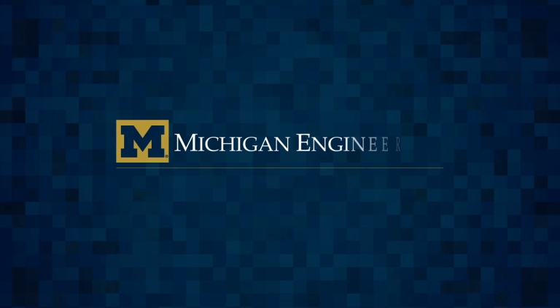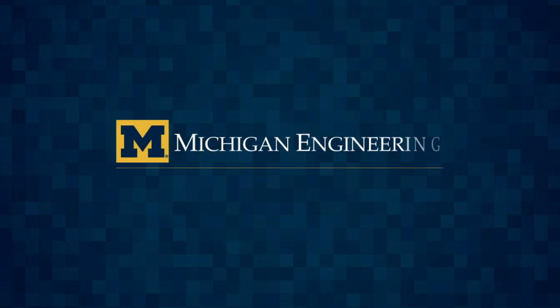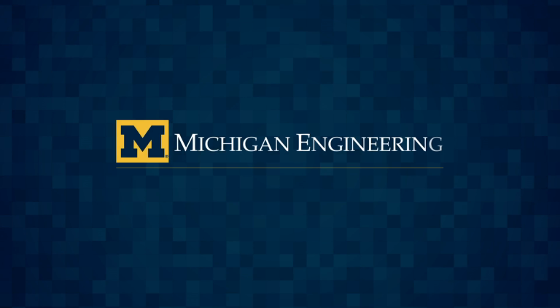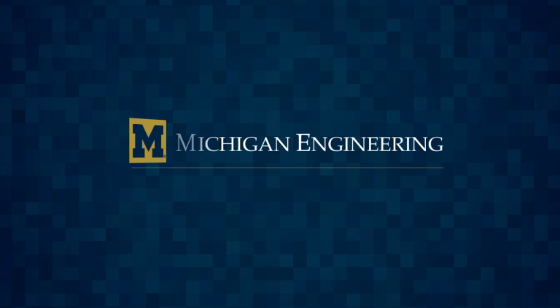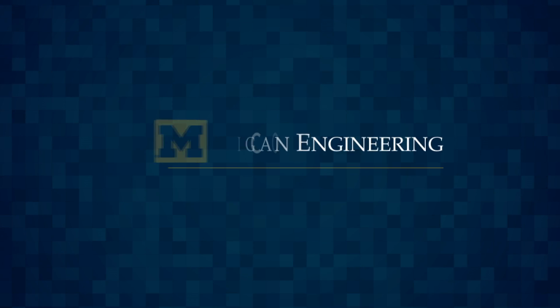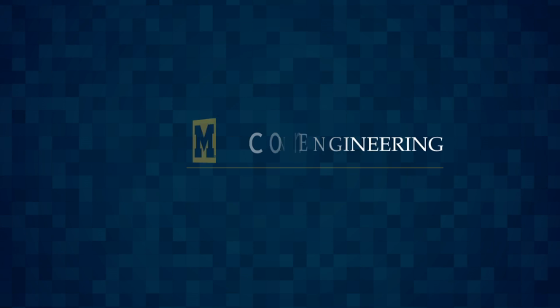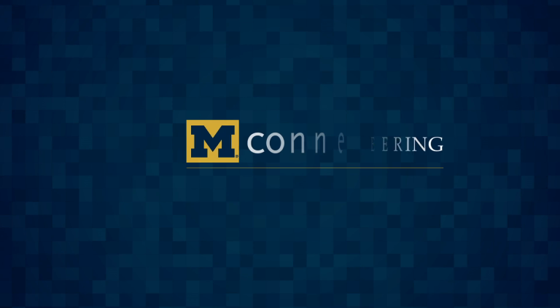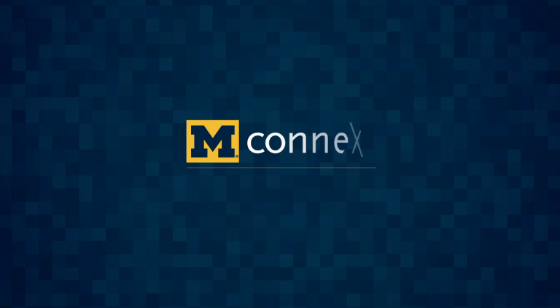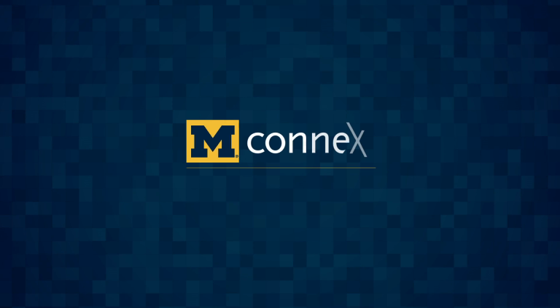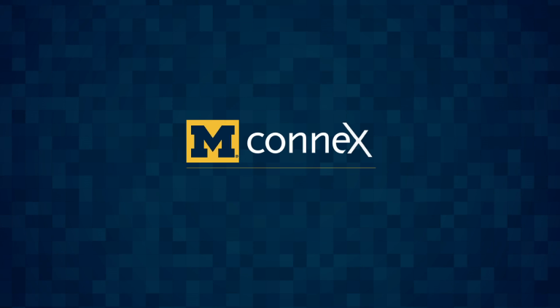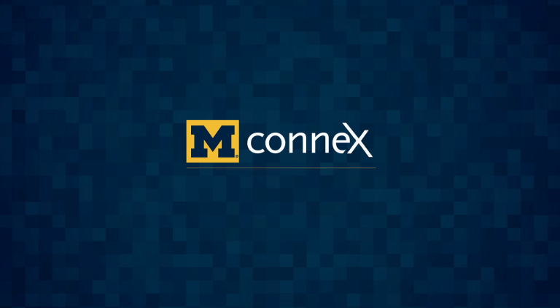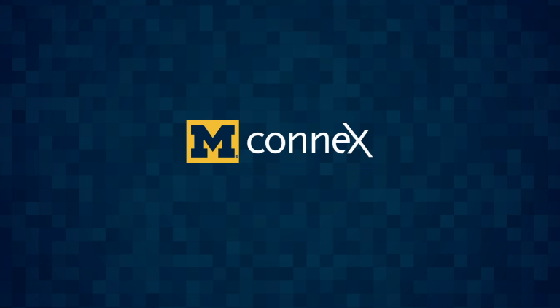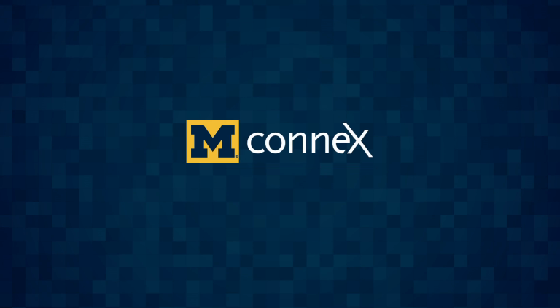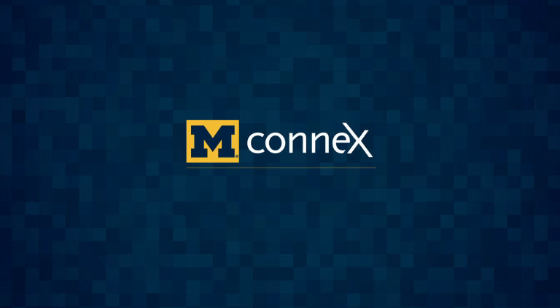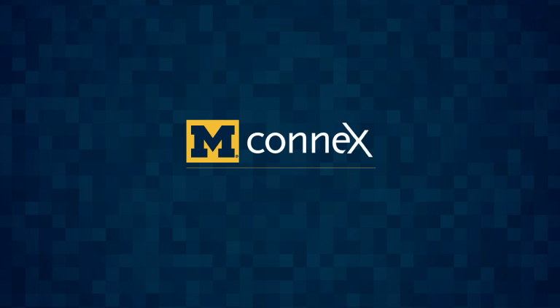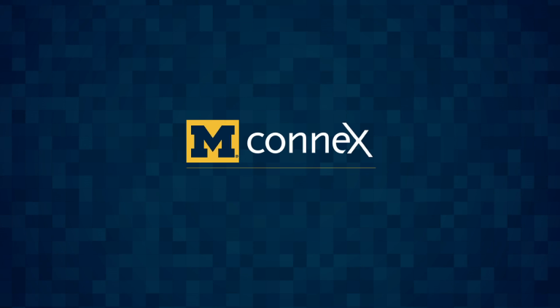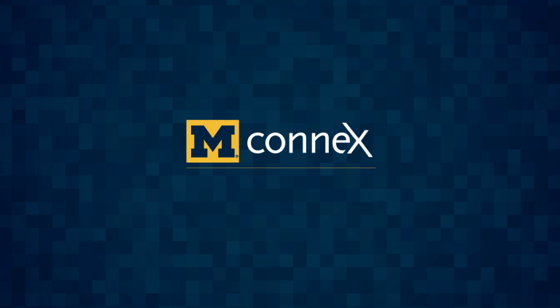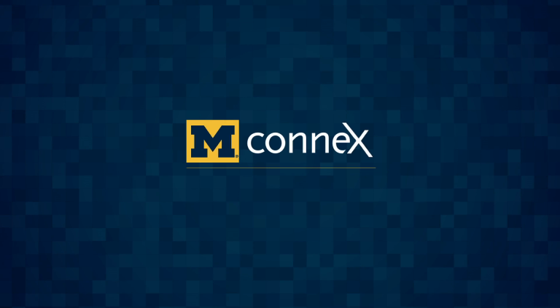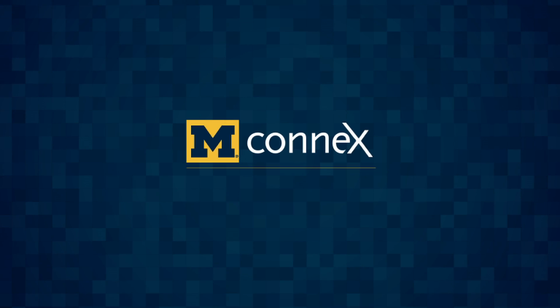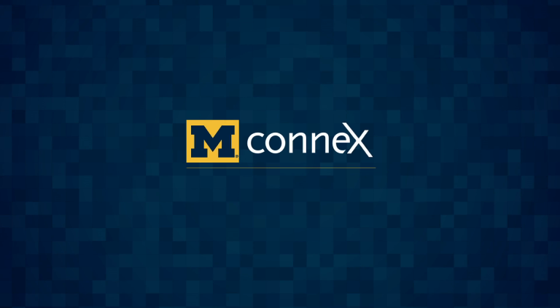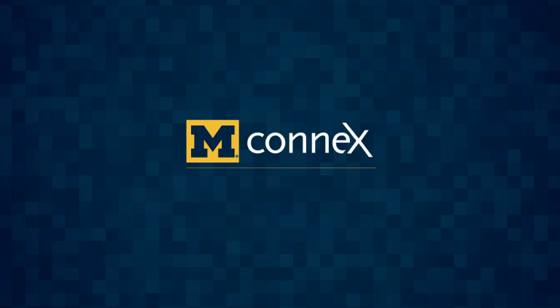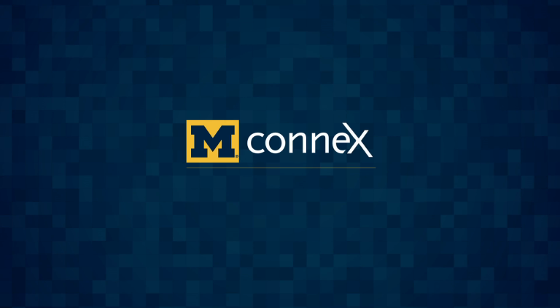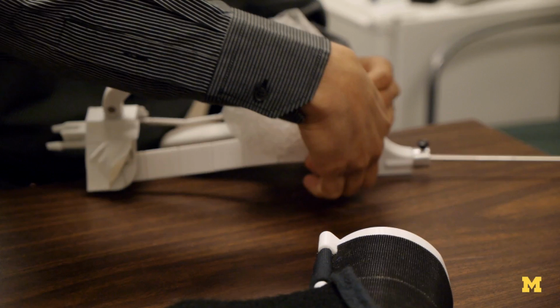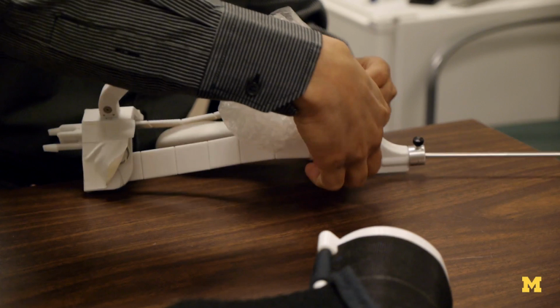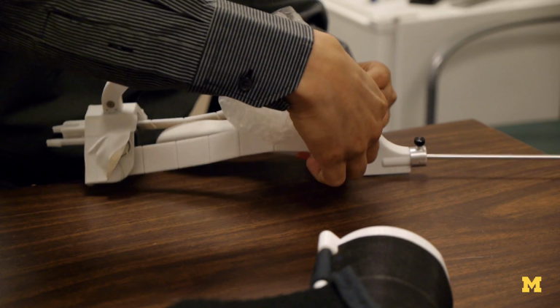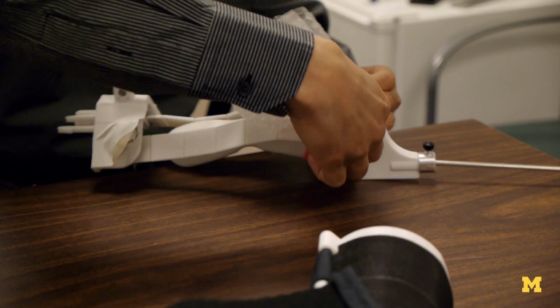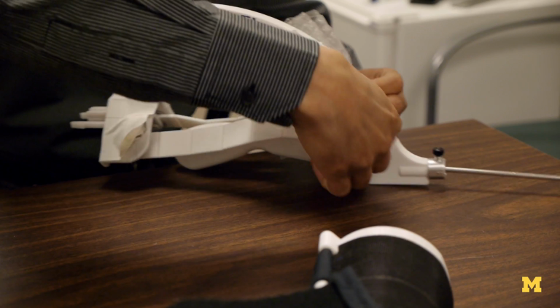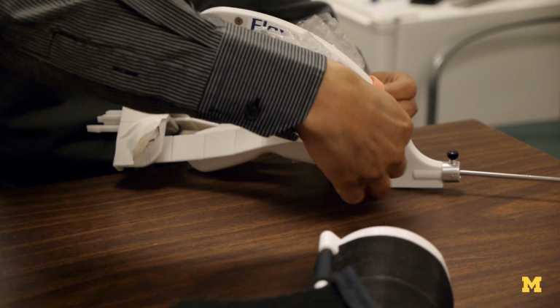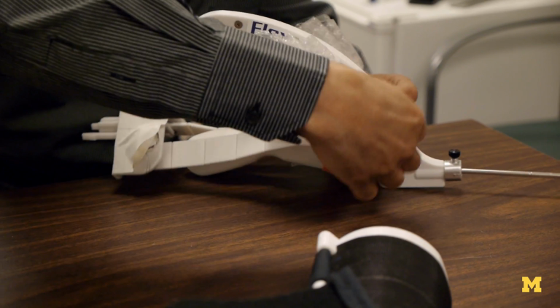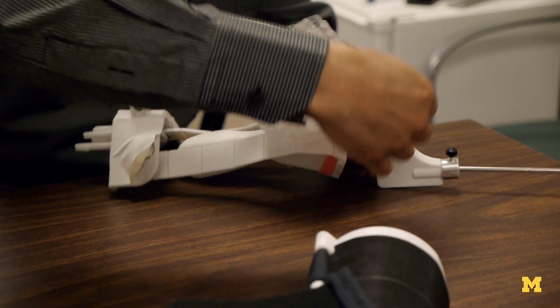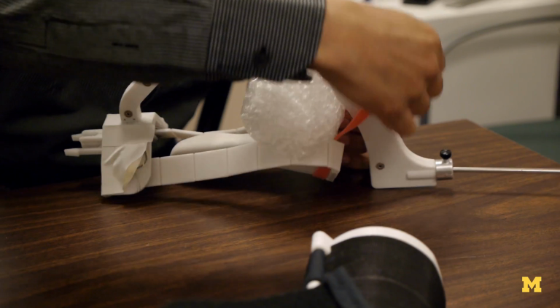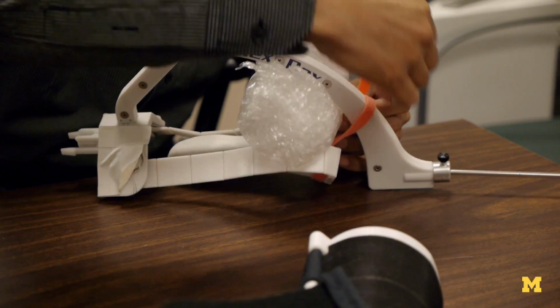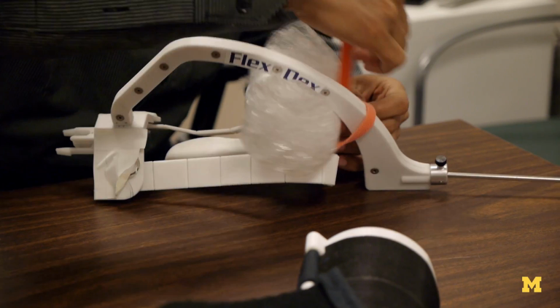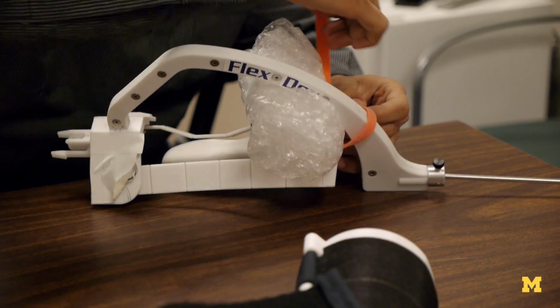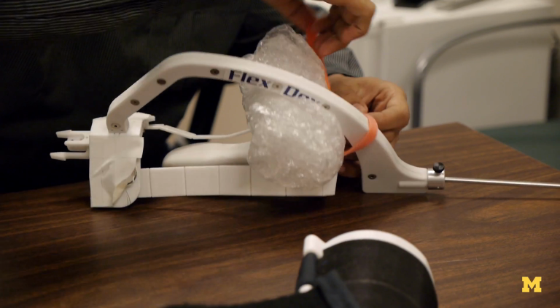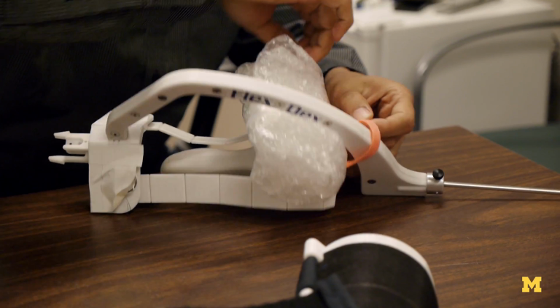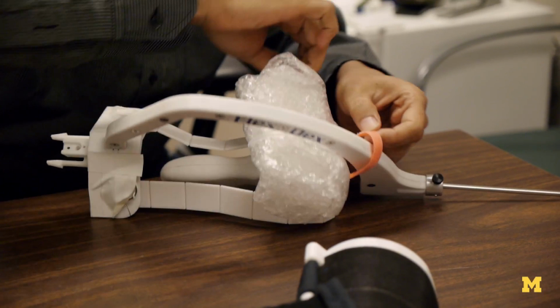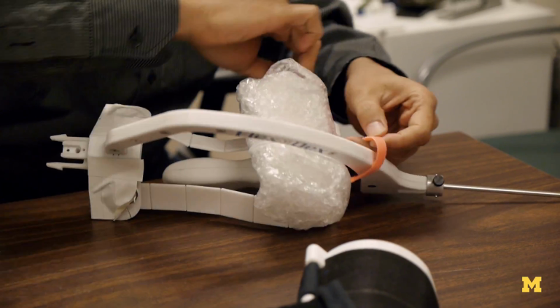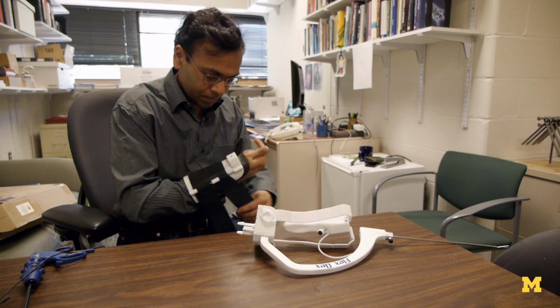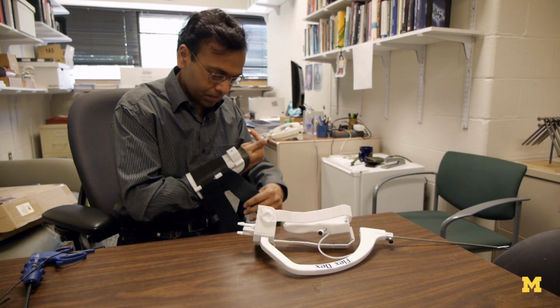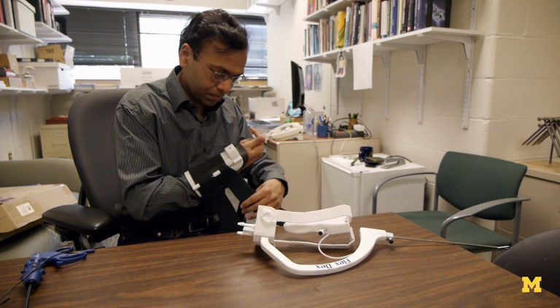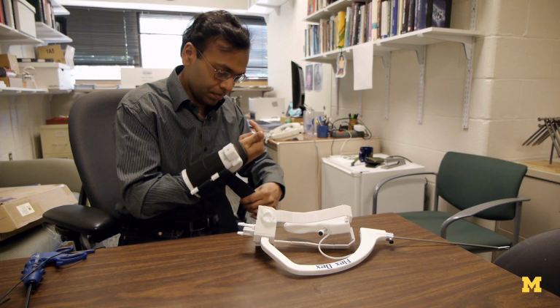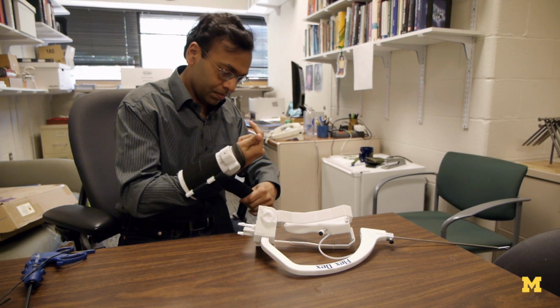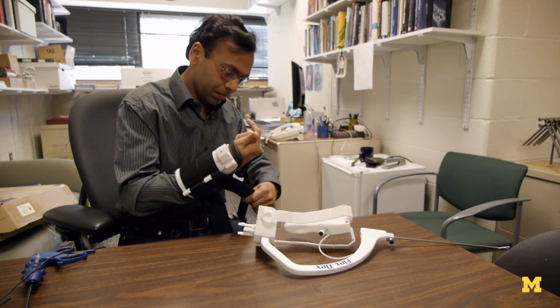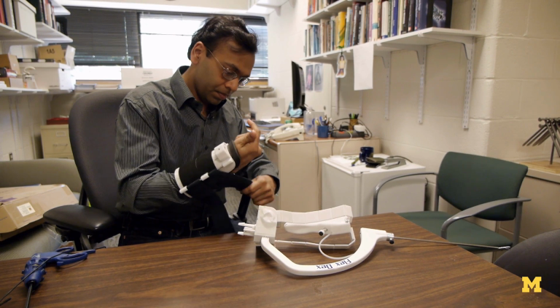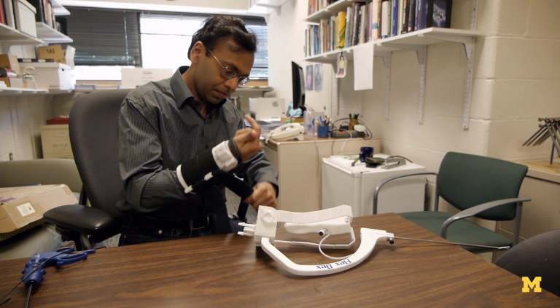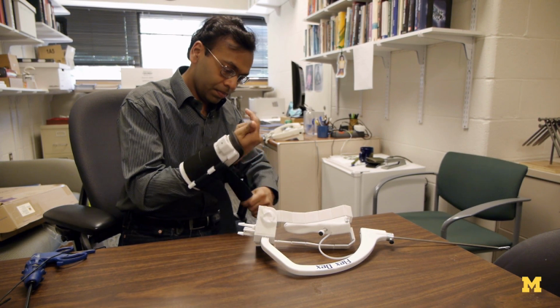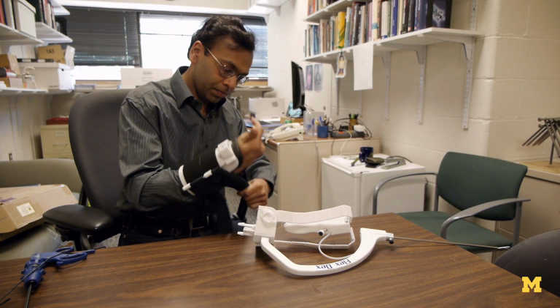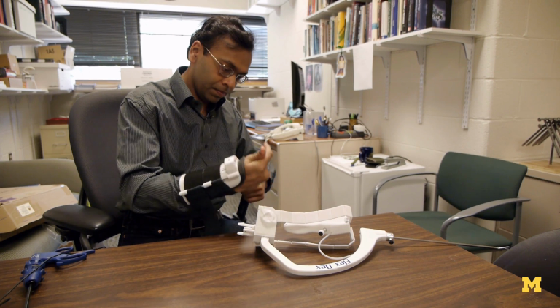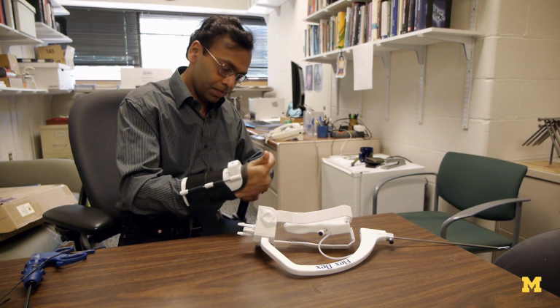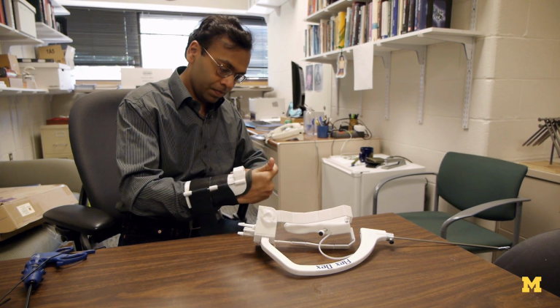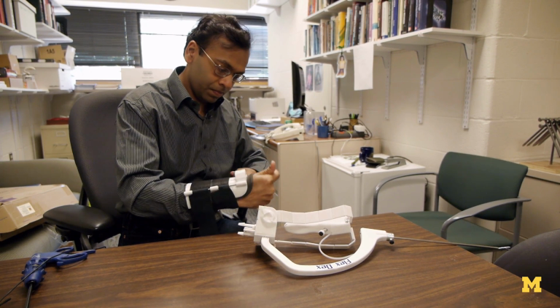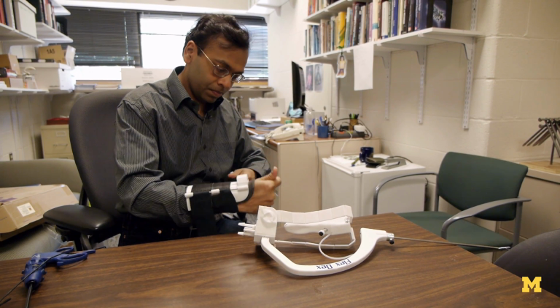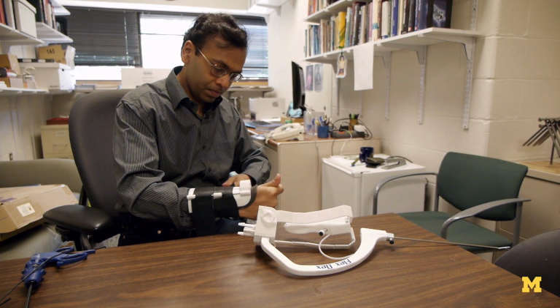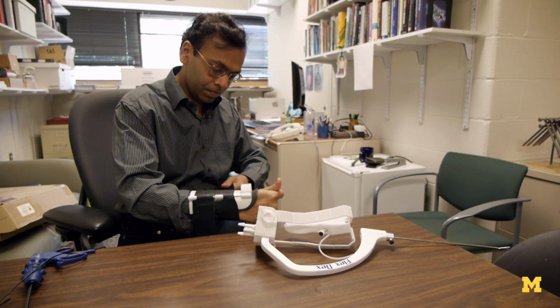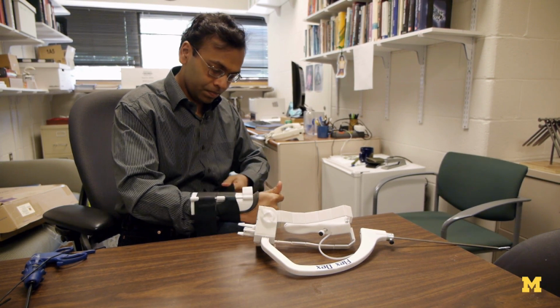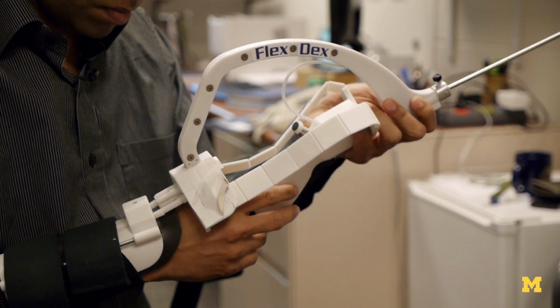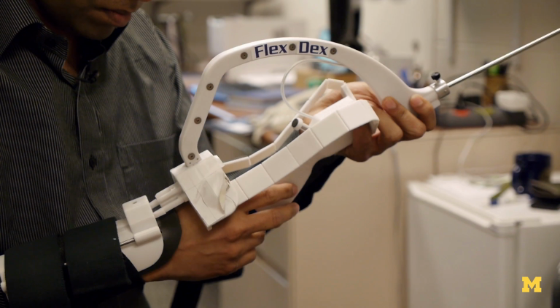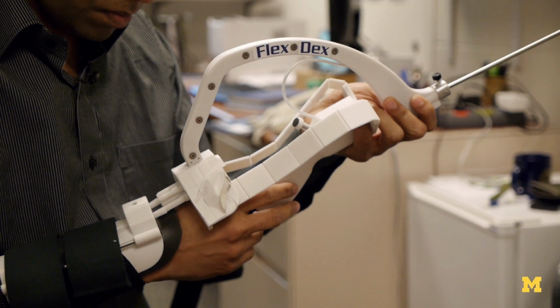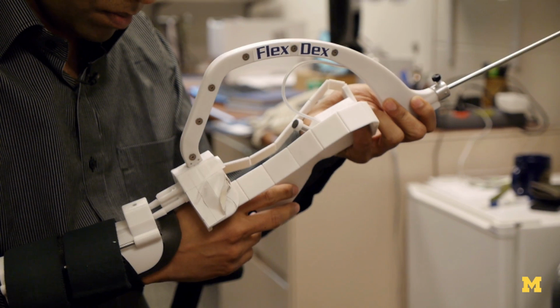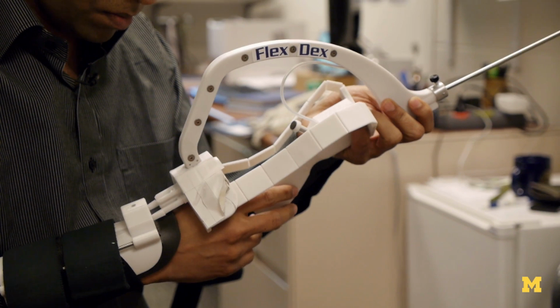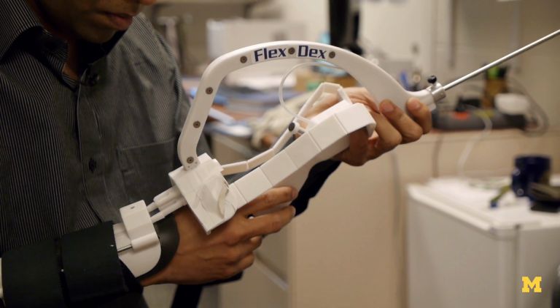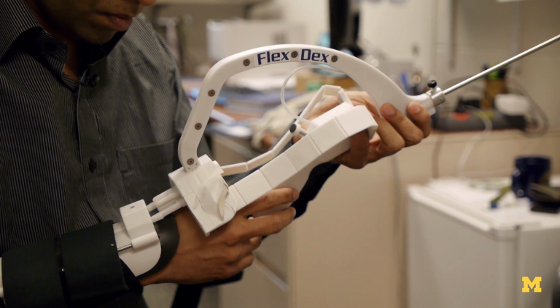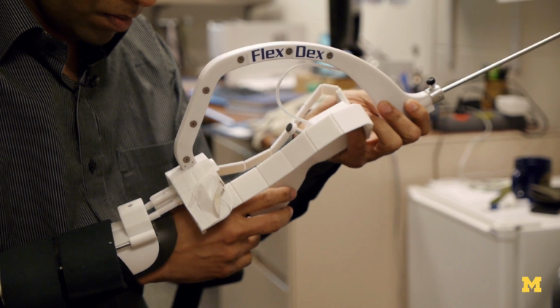Our device is called FlexDex. It's essentially an enhanced dexterity device for minimally invasive surgery.